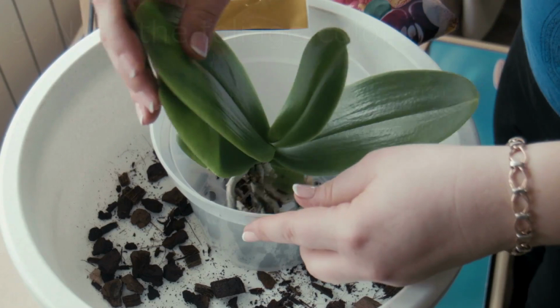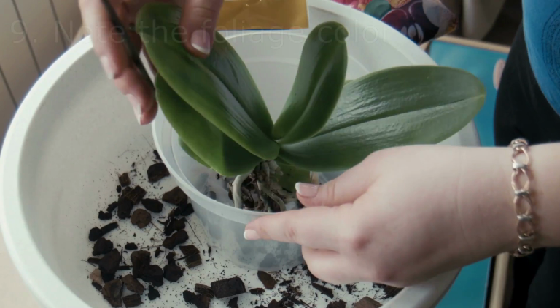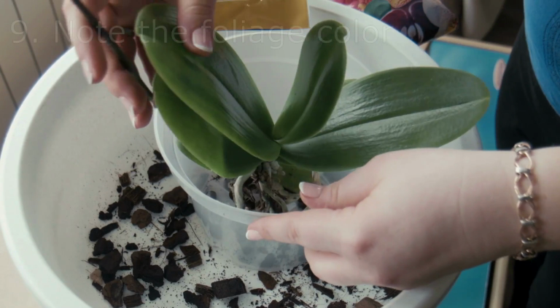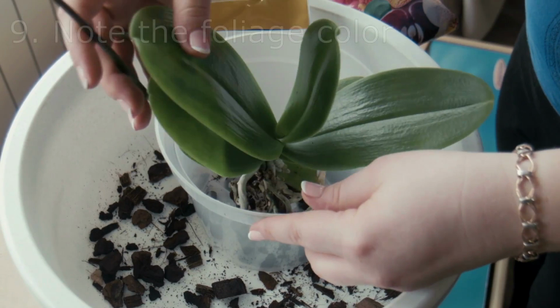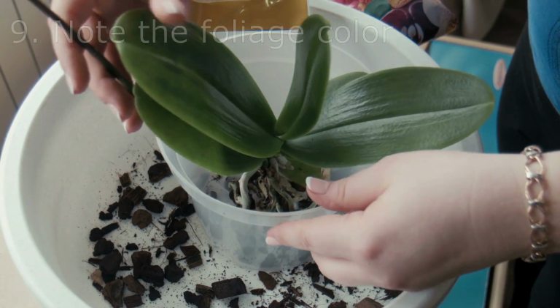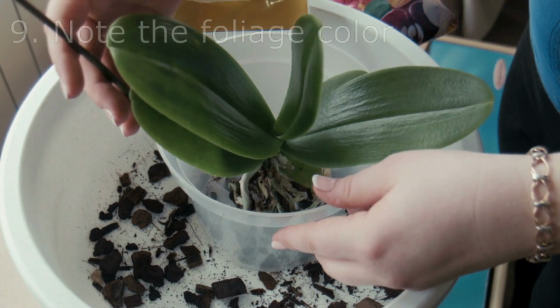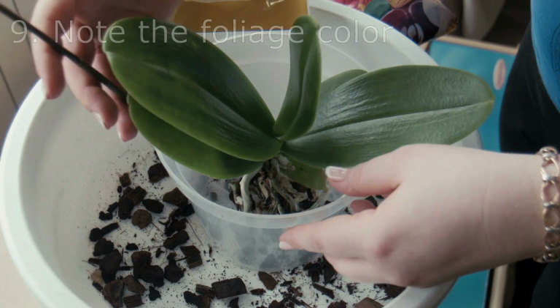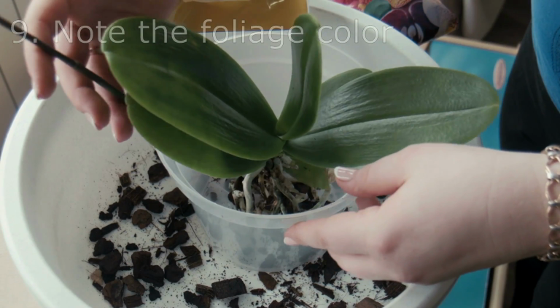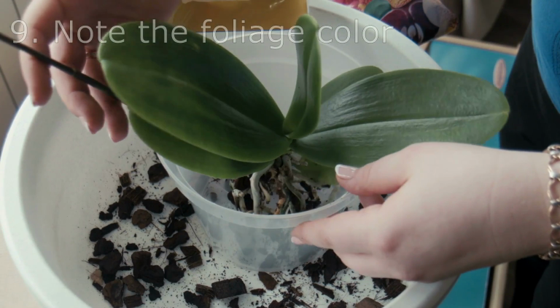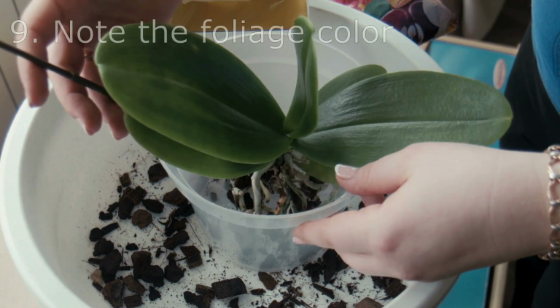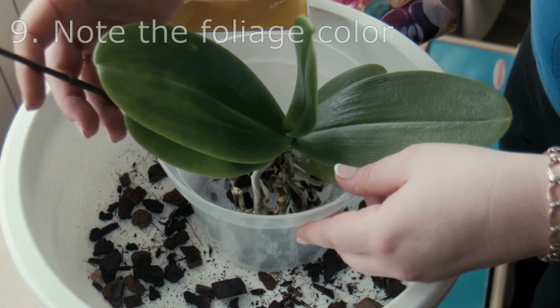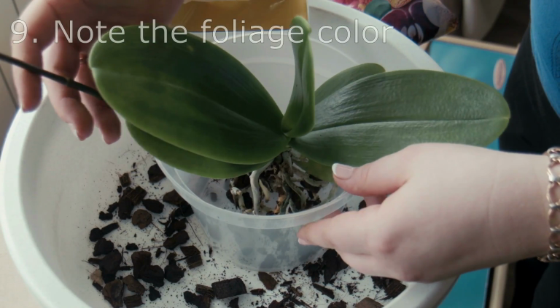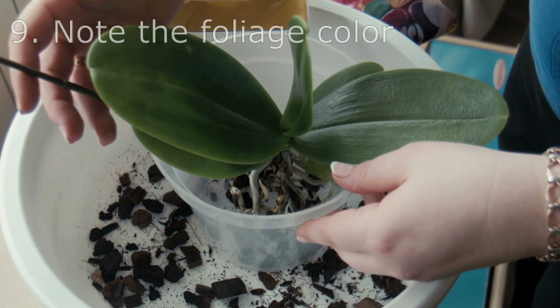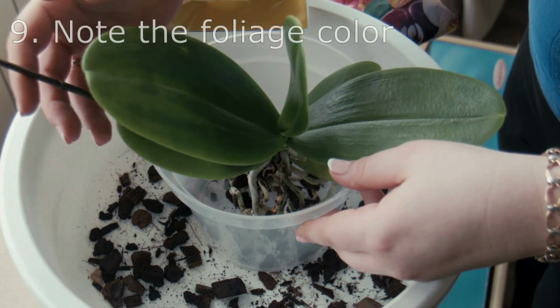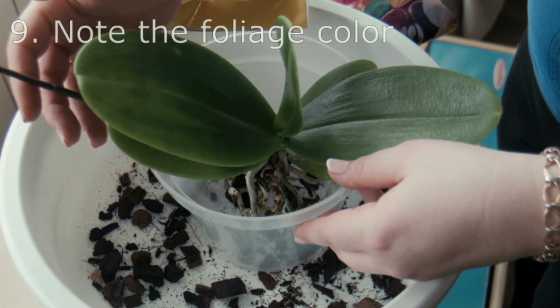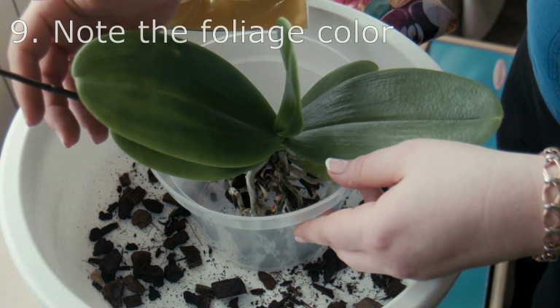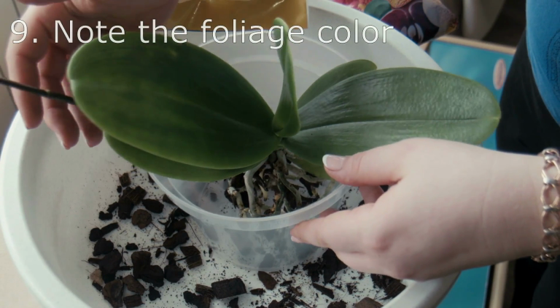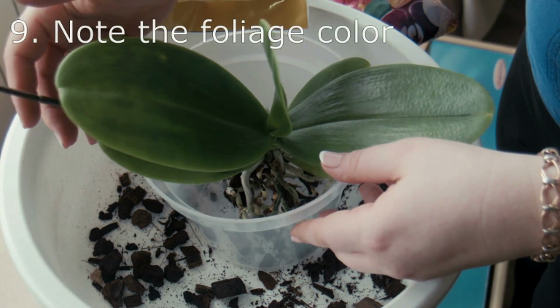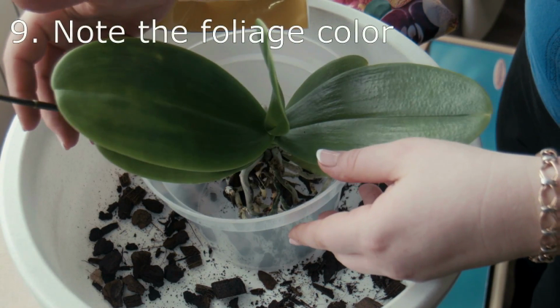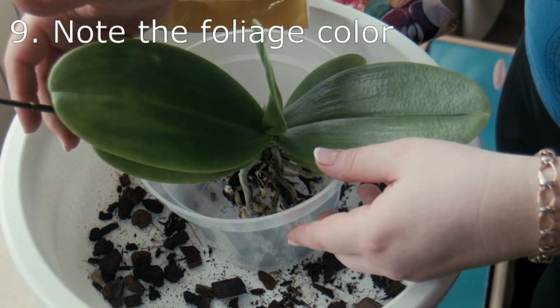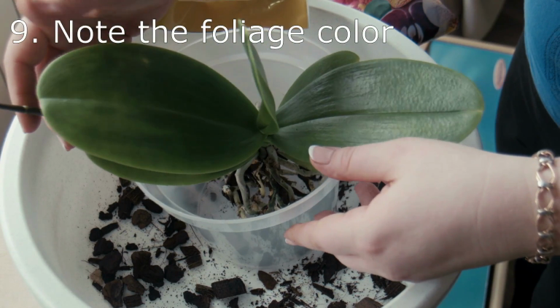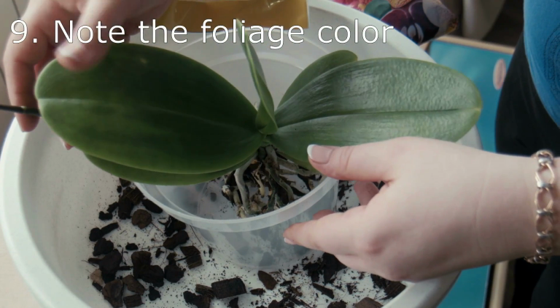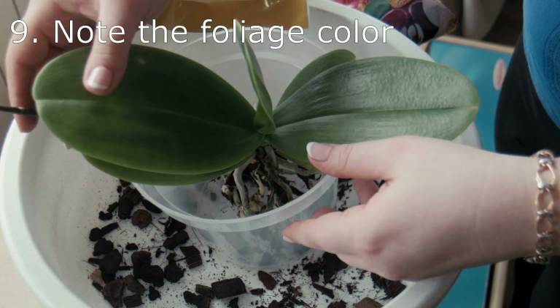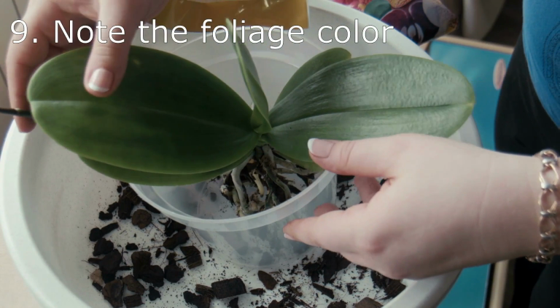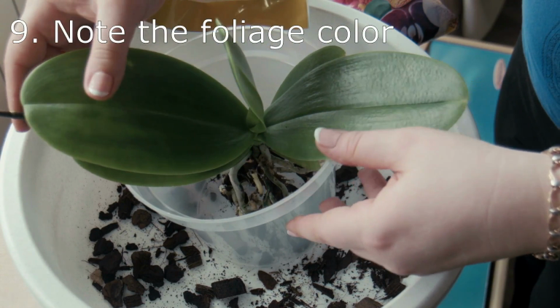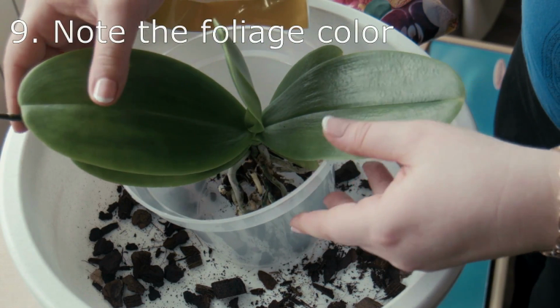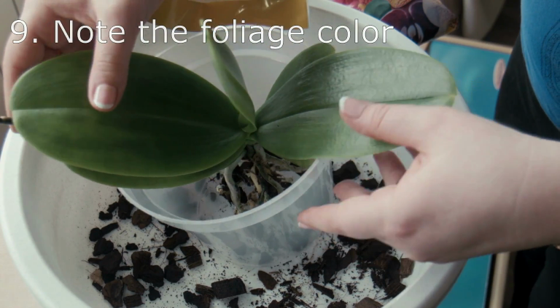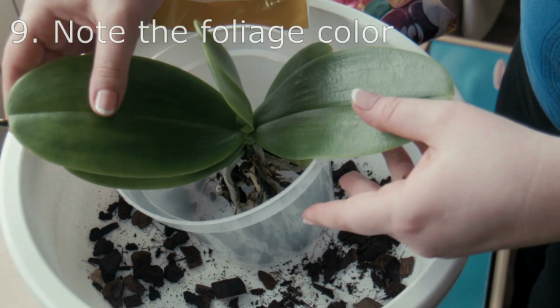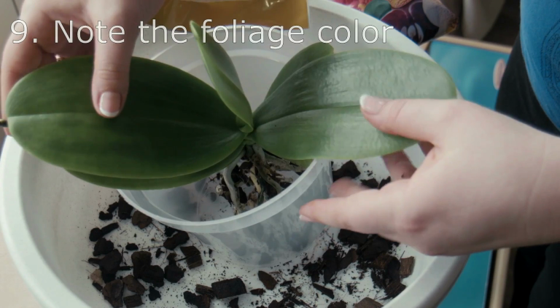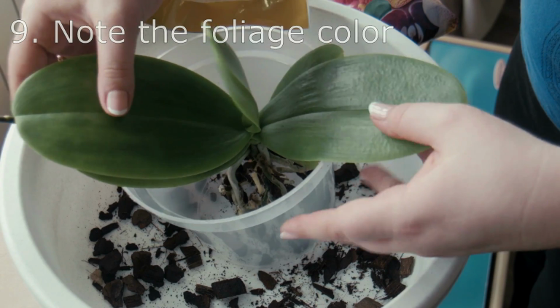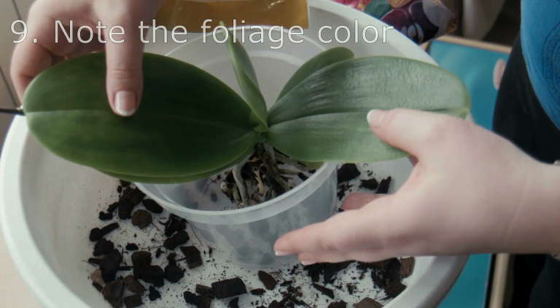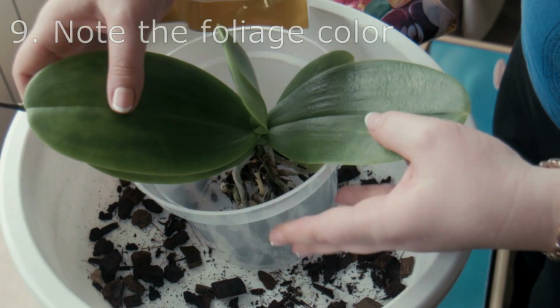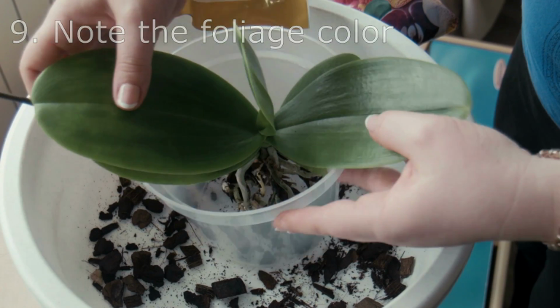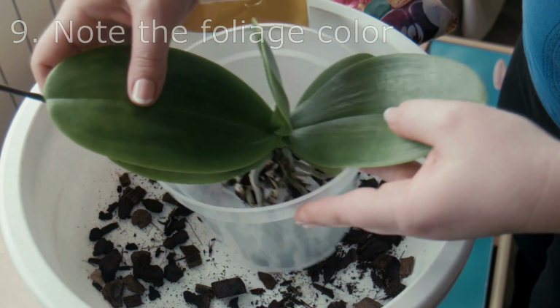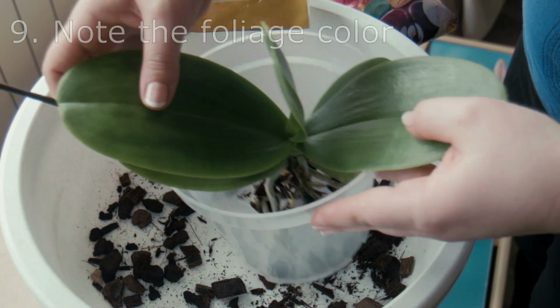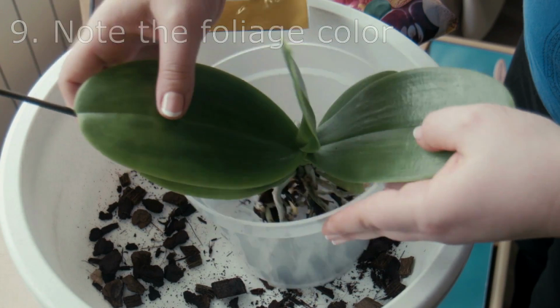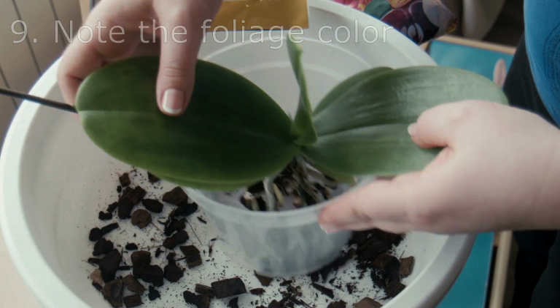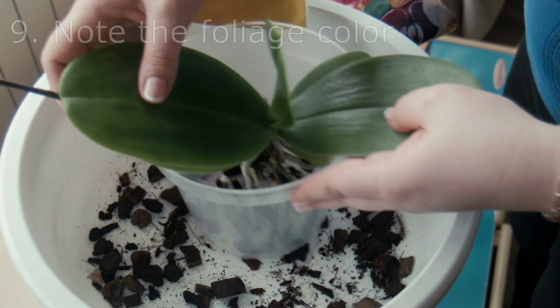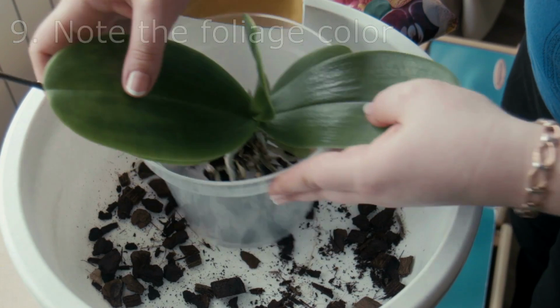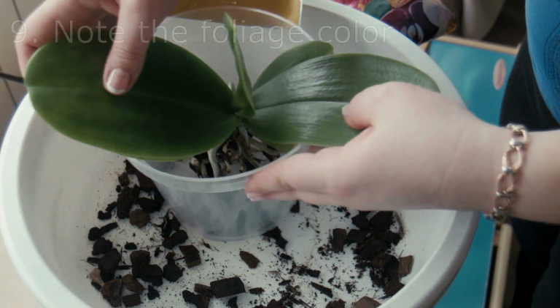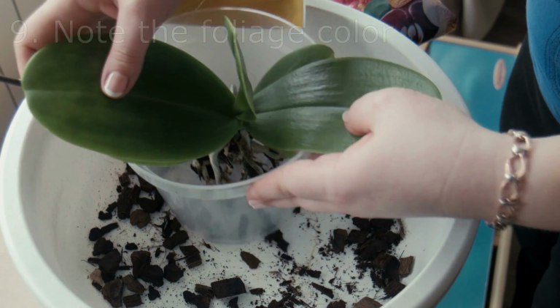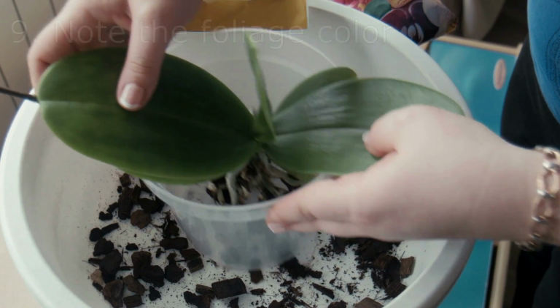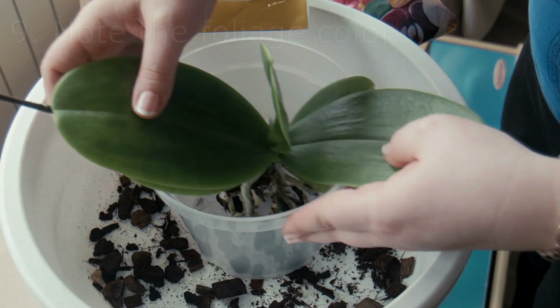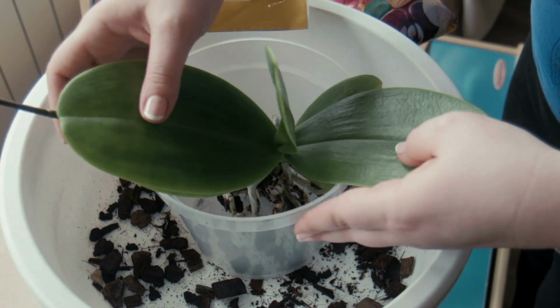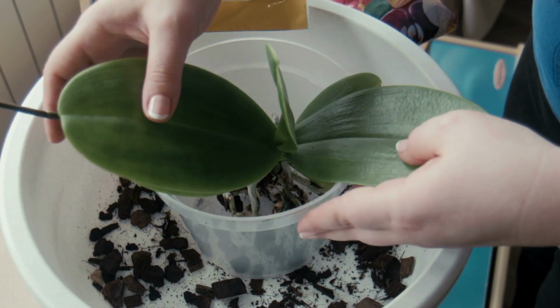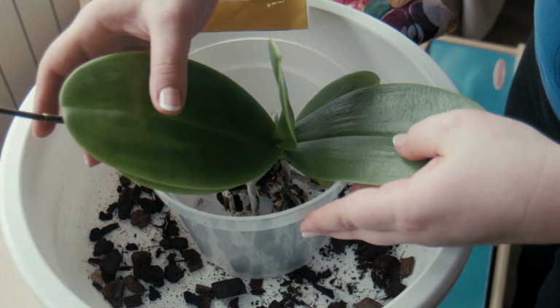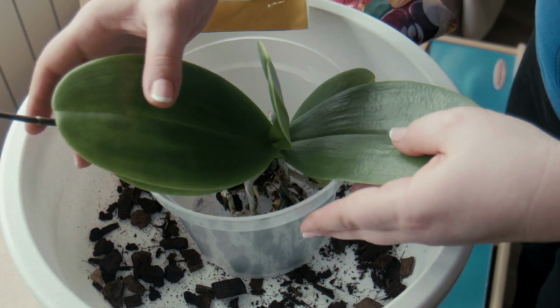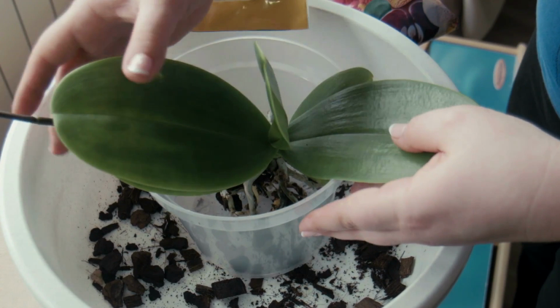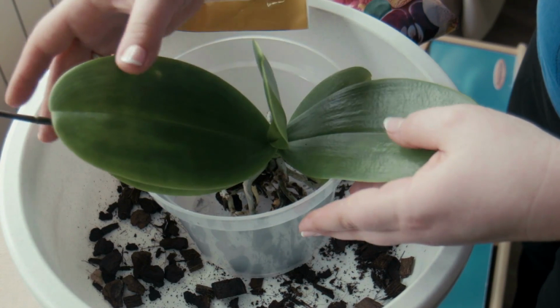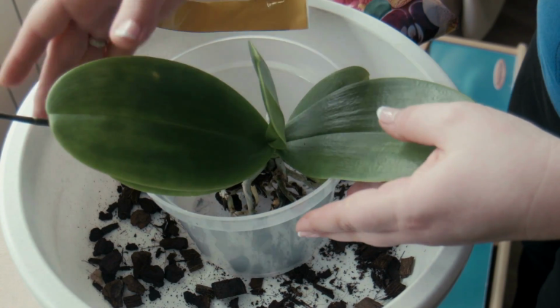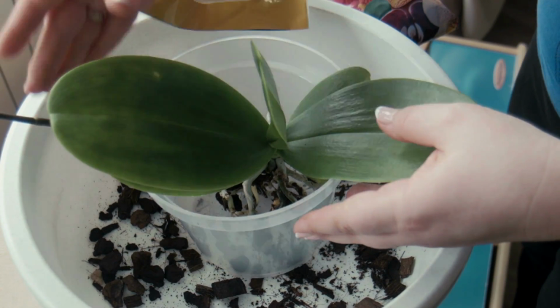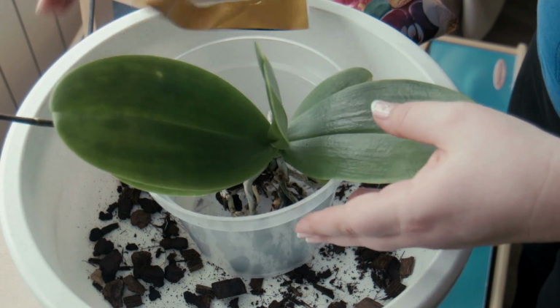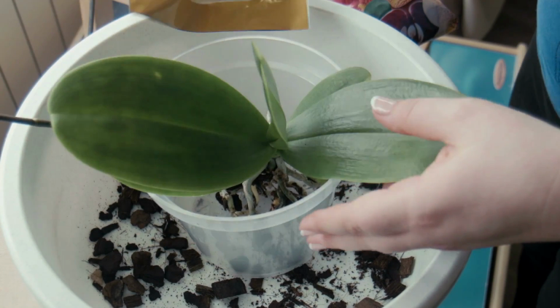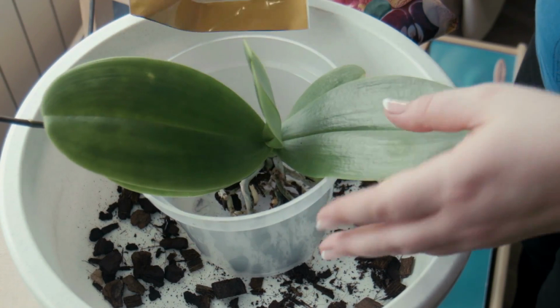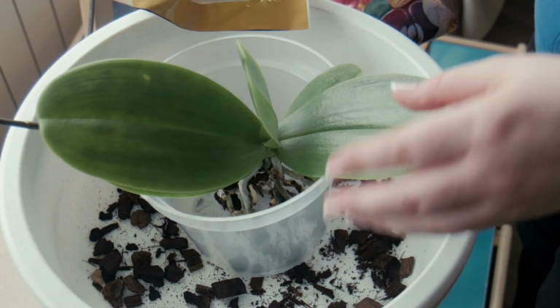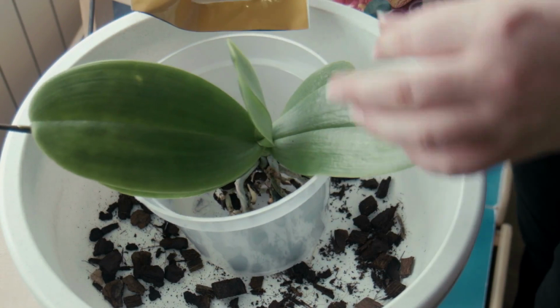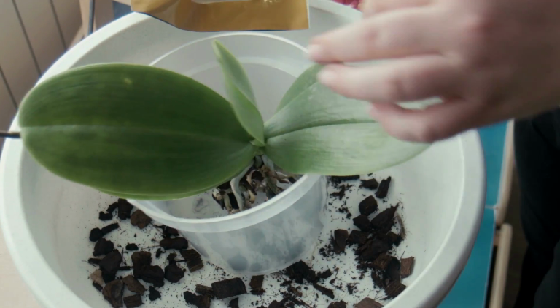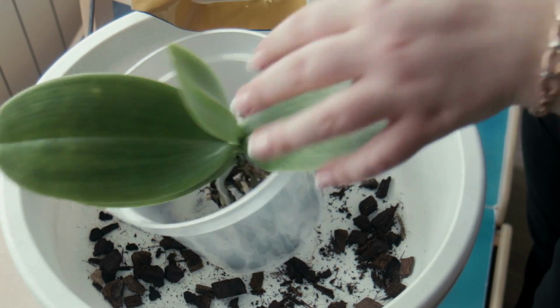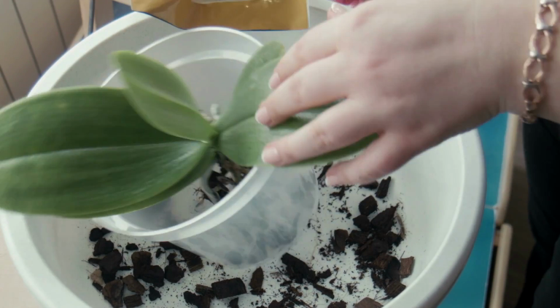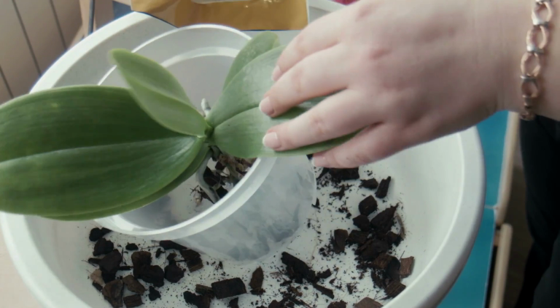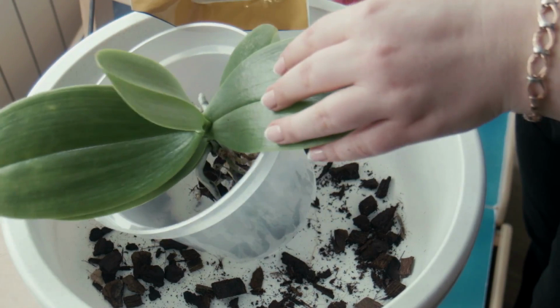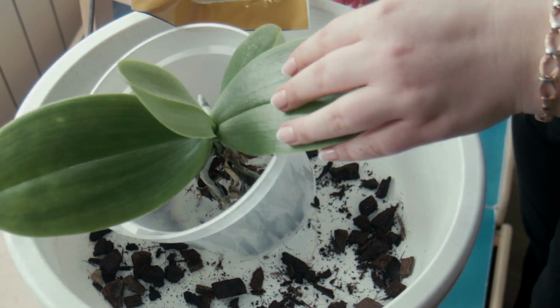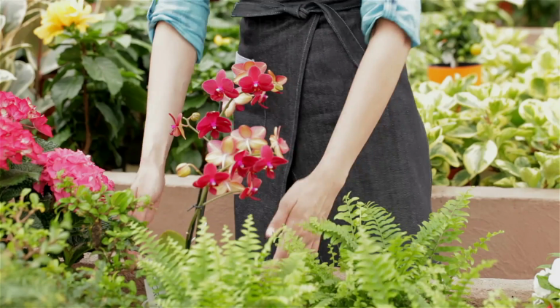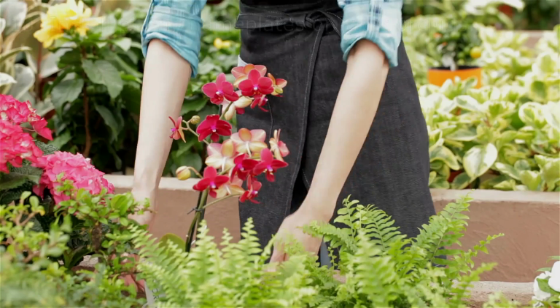Tip 9: Note the foliage color. If it is dark, relocate the orchid. The more contact with light, the more it will bloom.